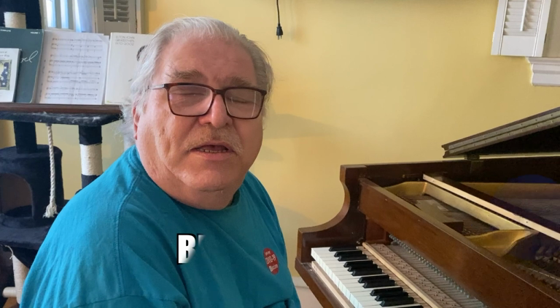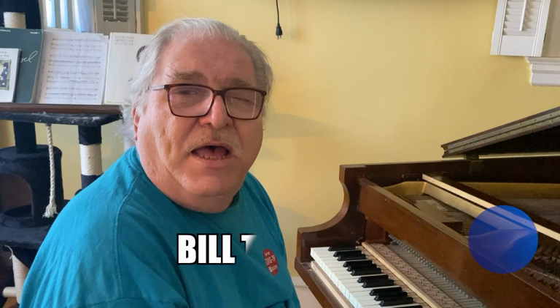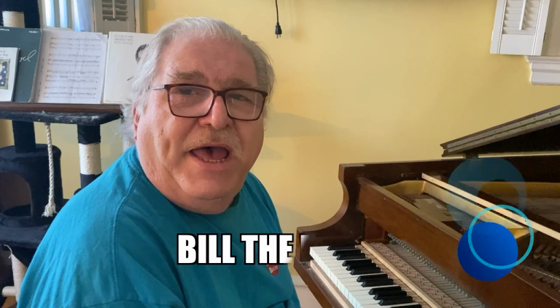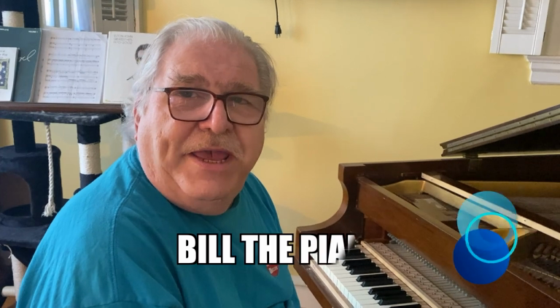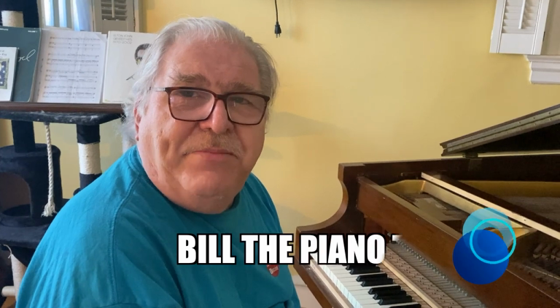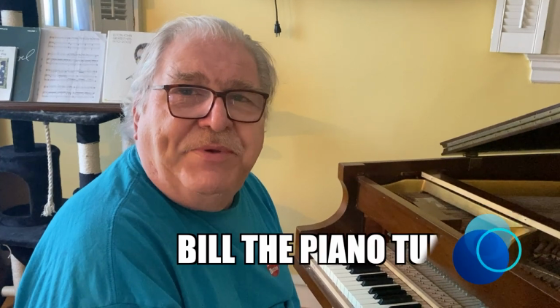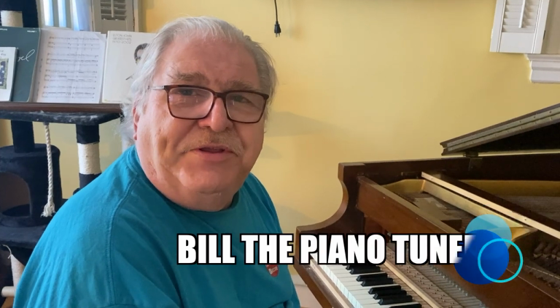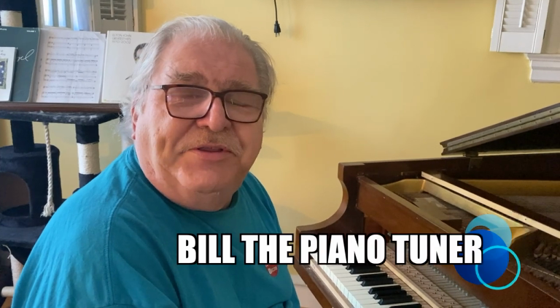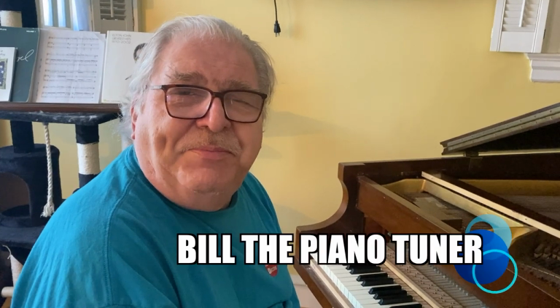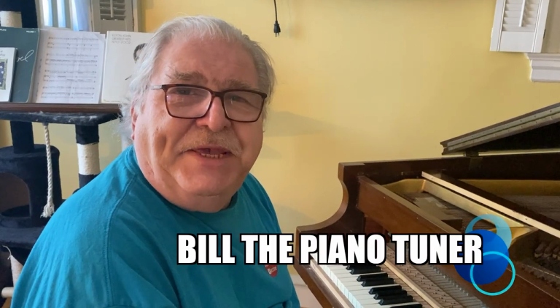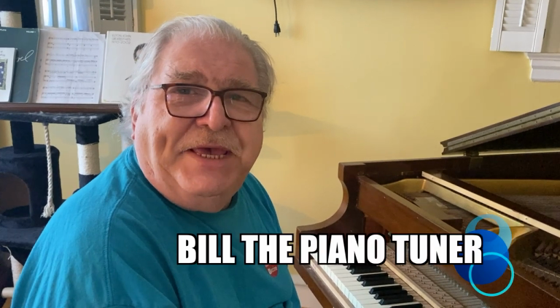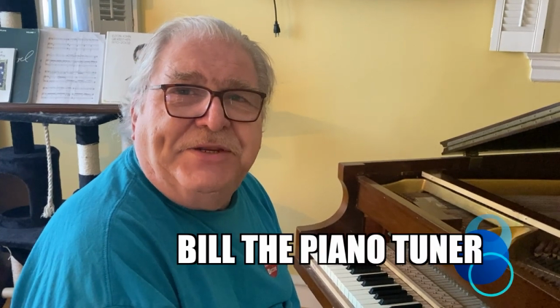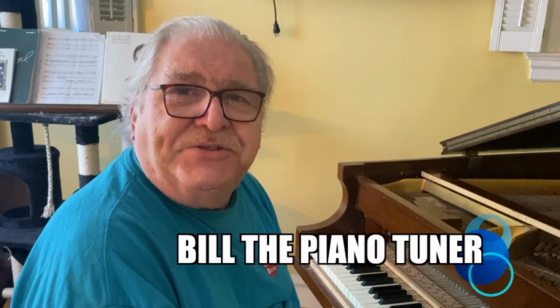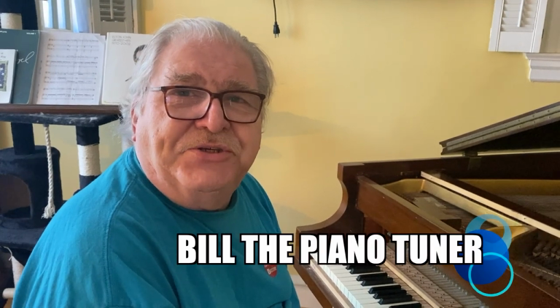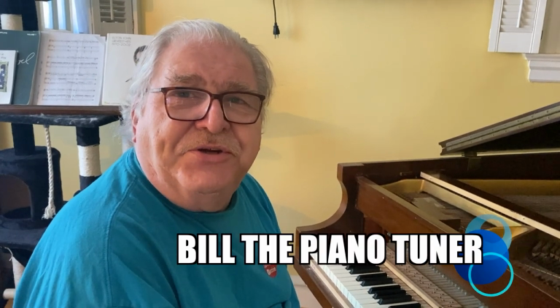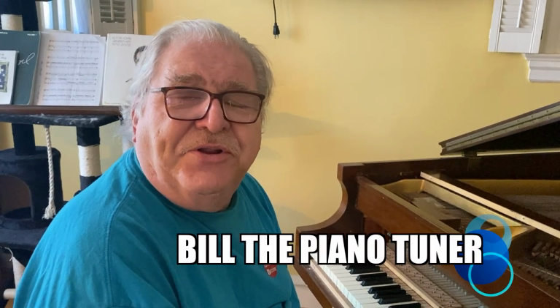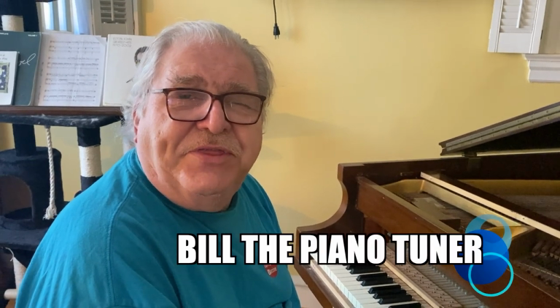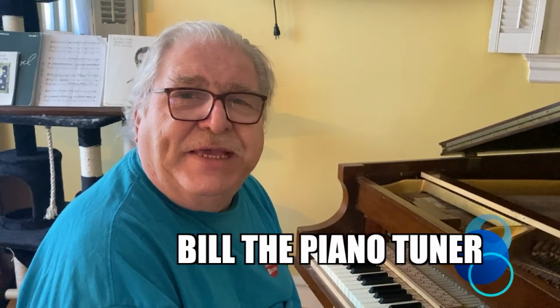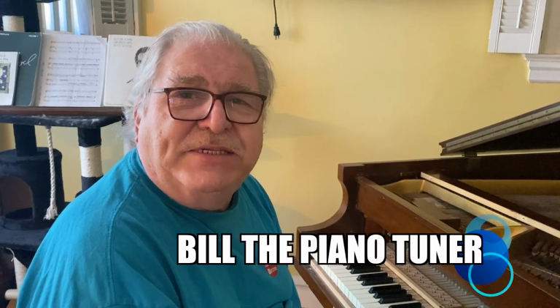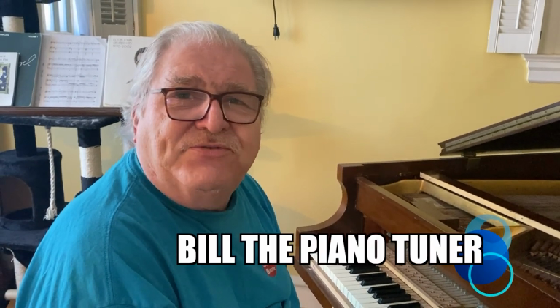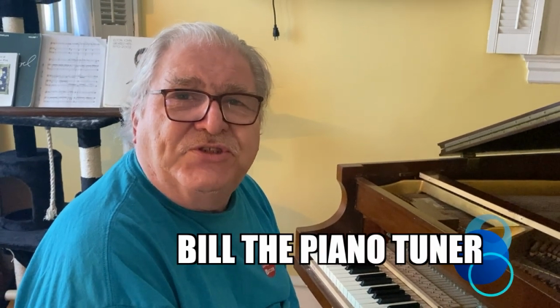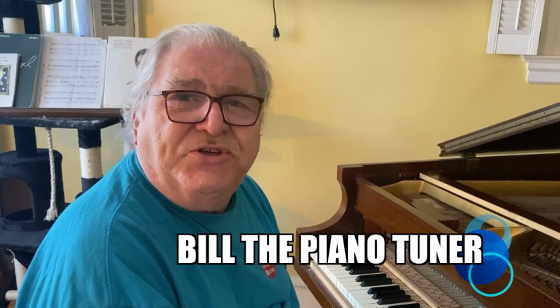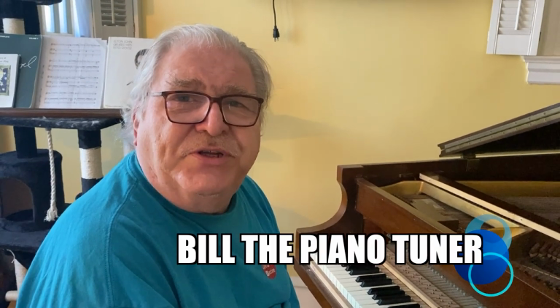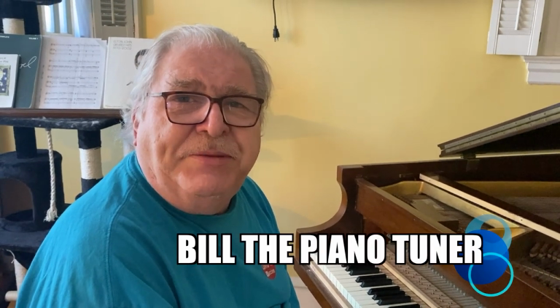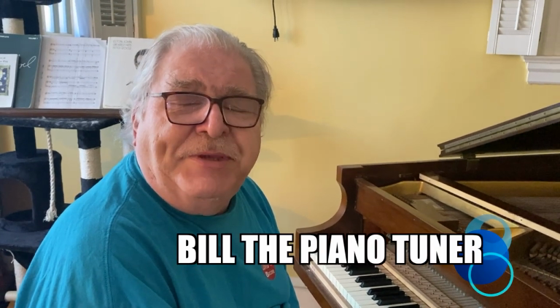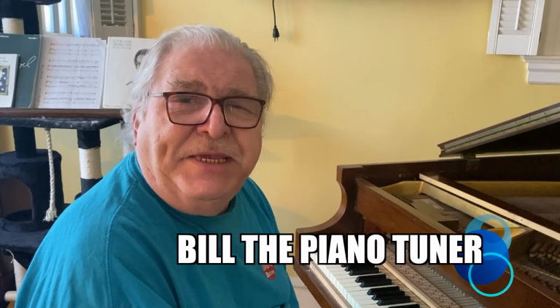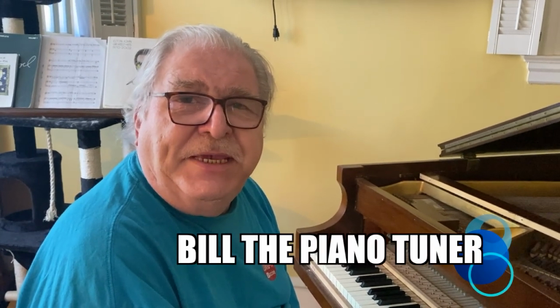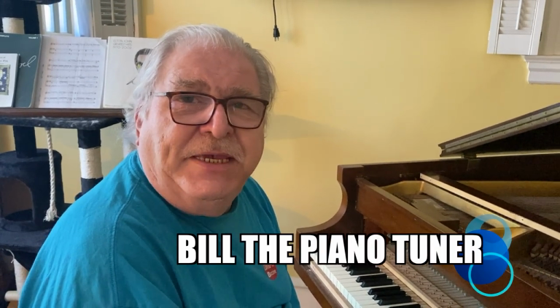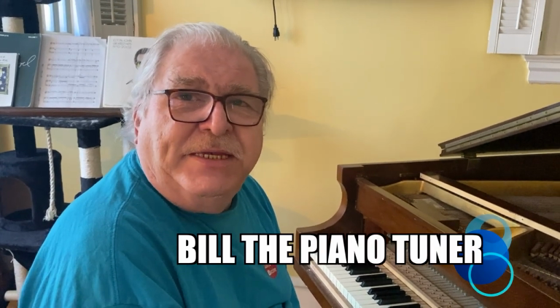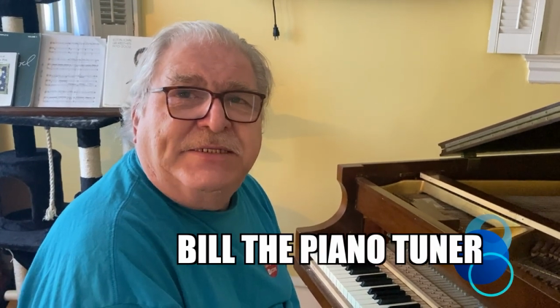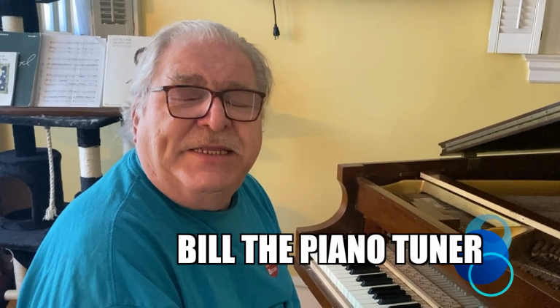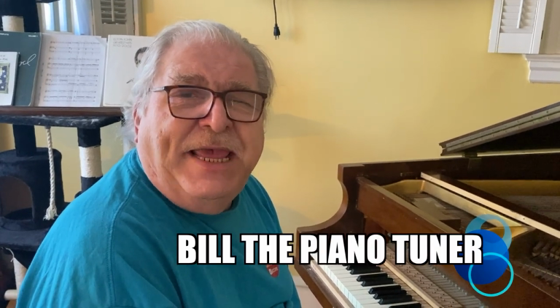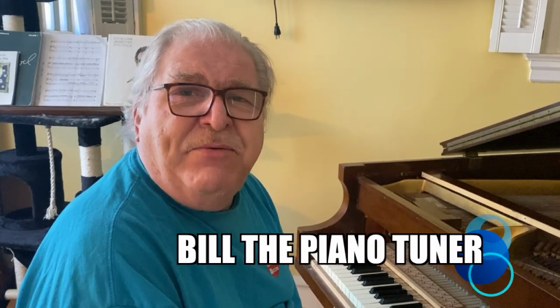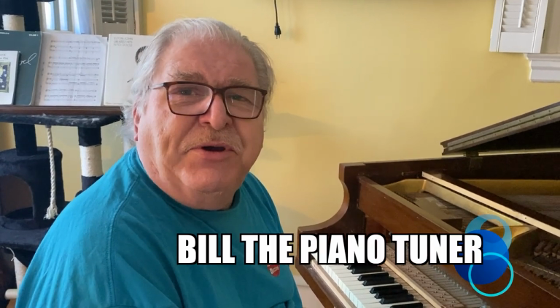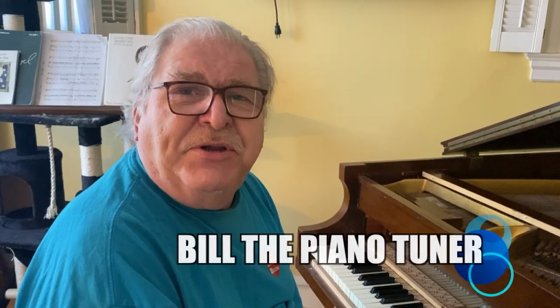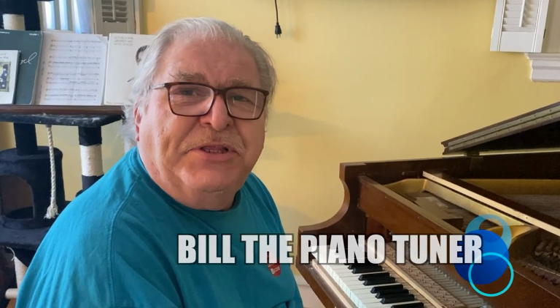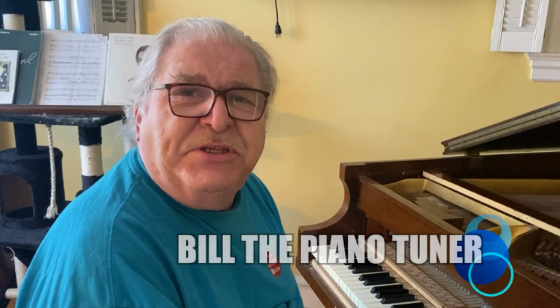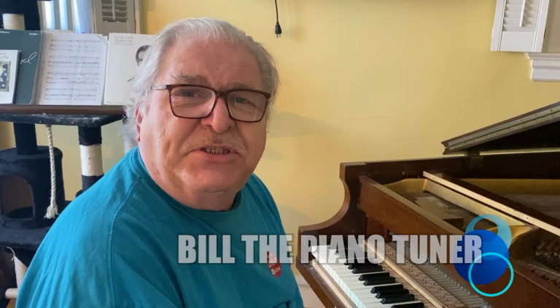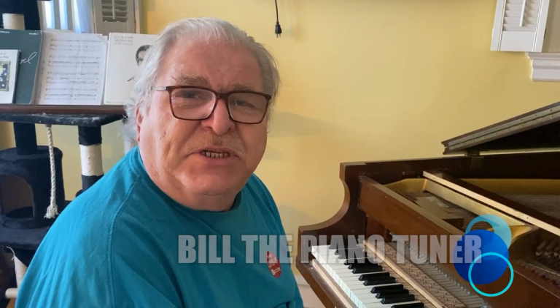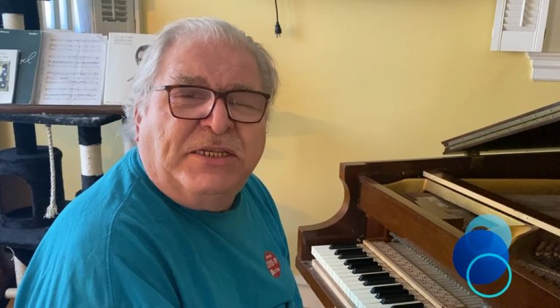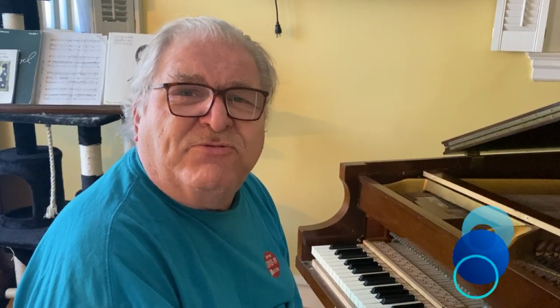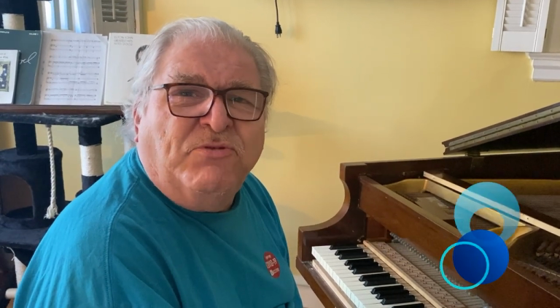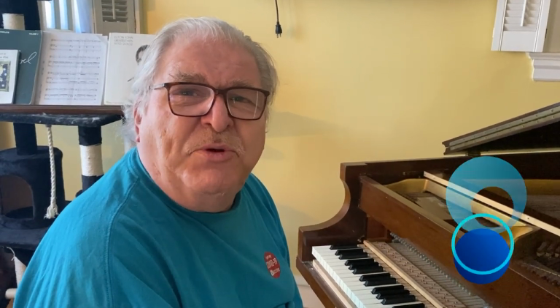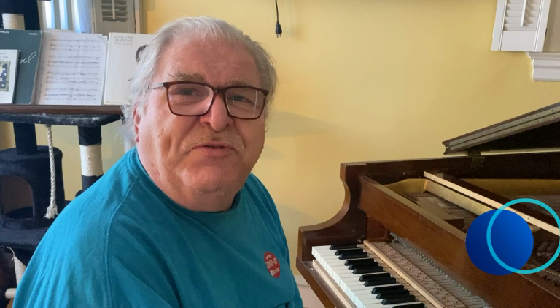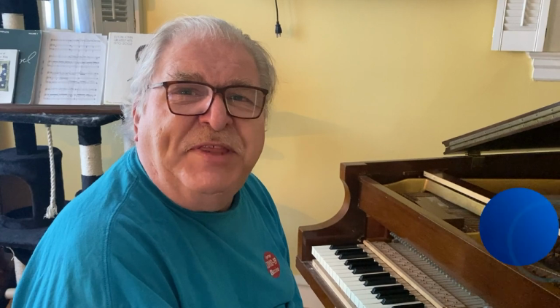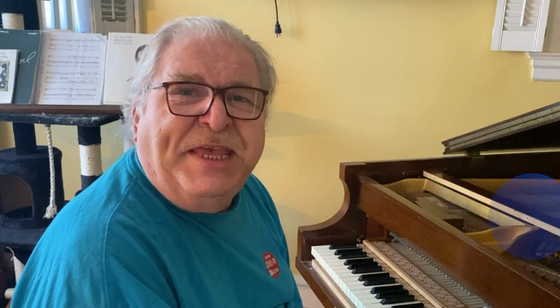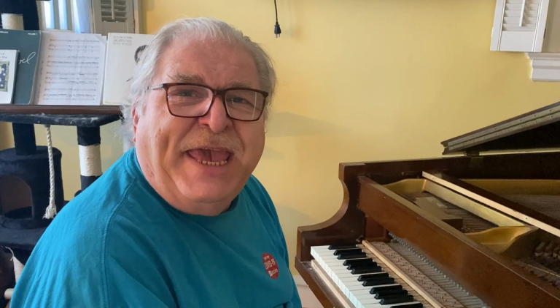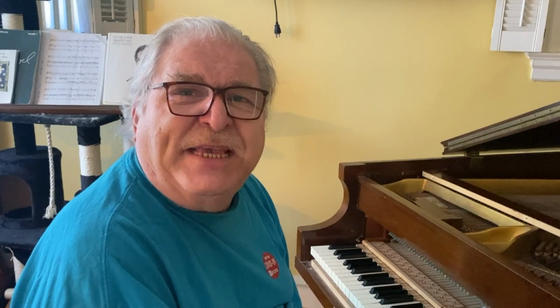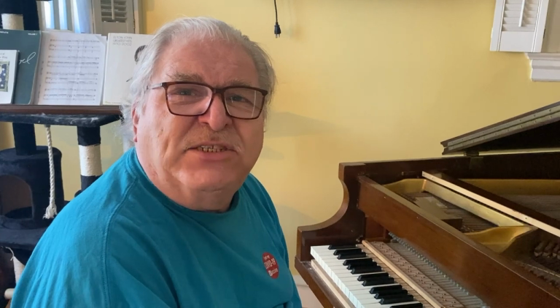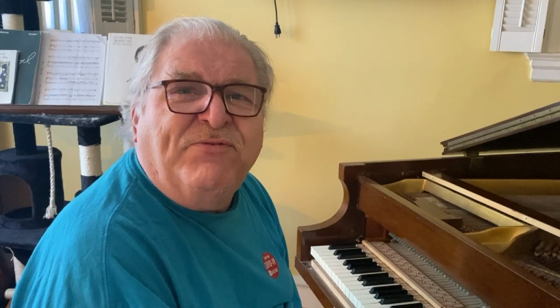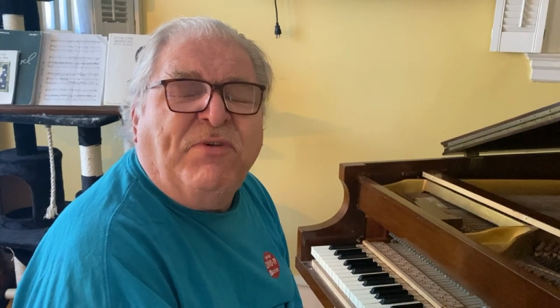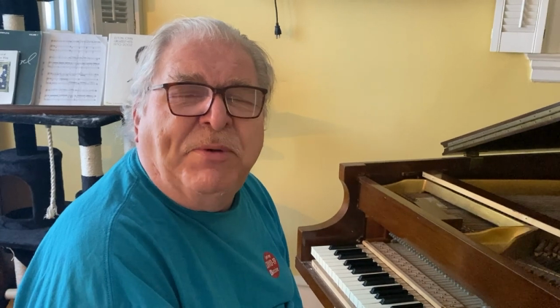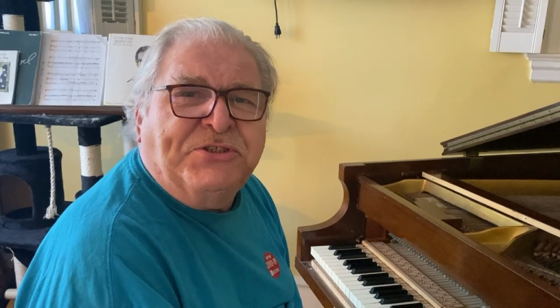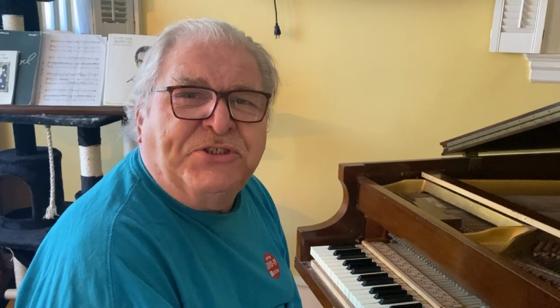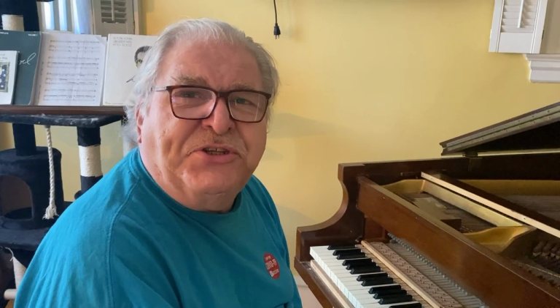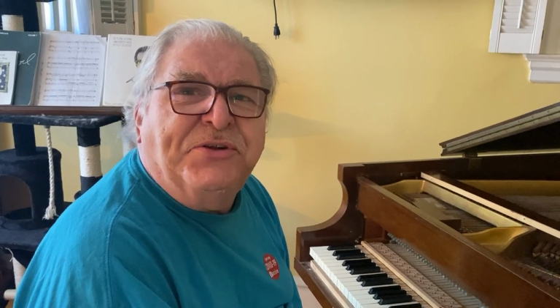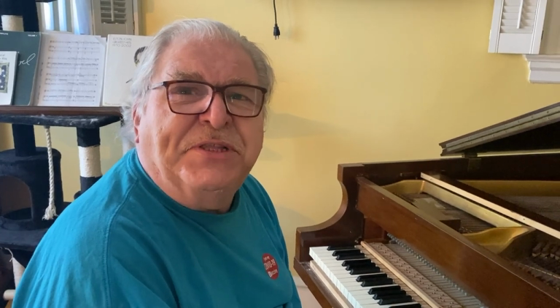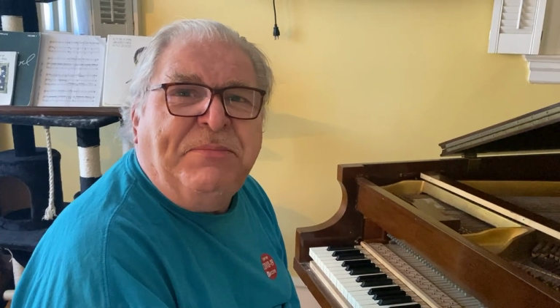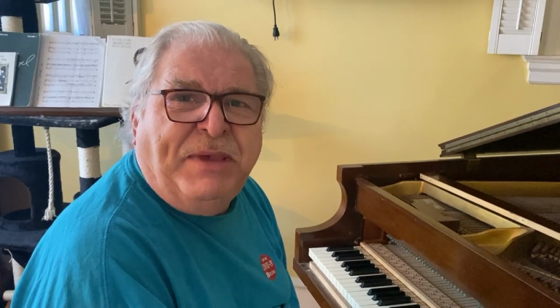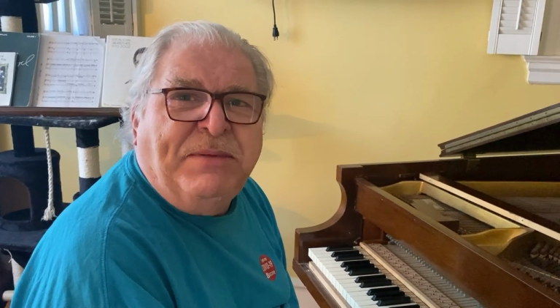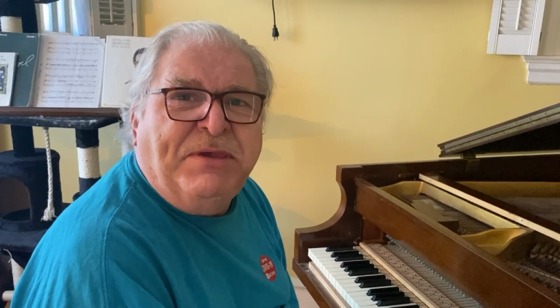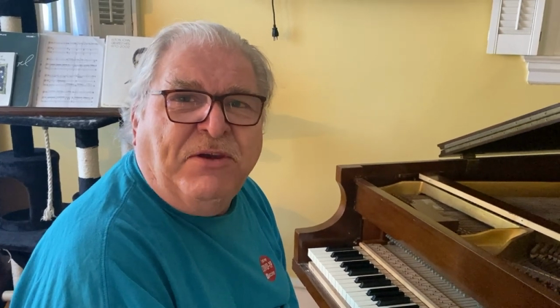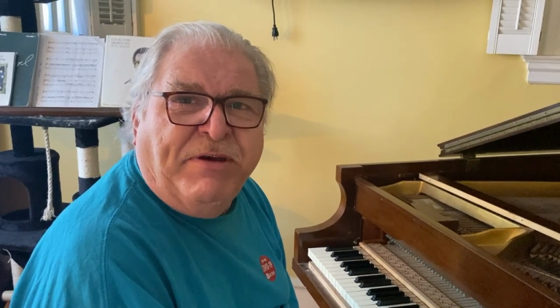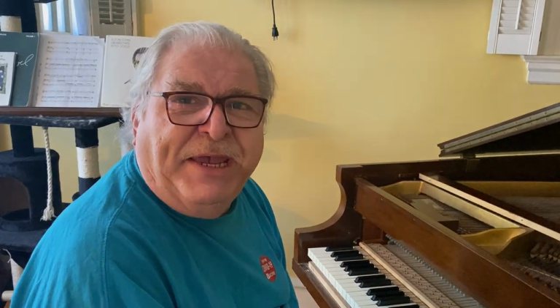Hi, I'm Bill the Piano Tuner. Thanks for joining me. Today we're going to discuss removing the action from our Sterling Baby Grand.